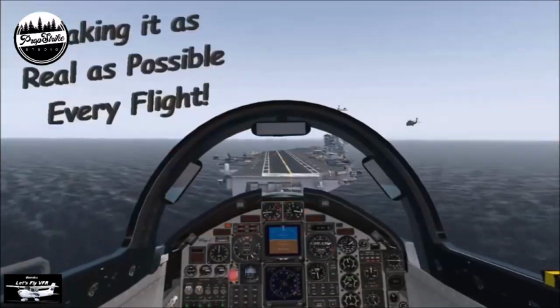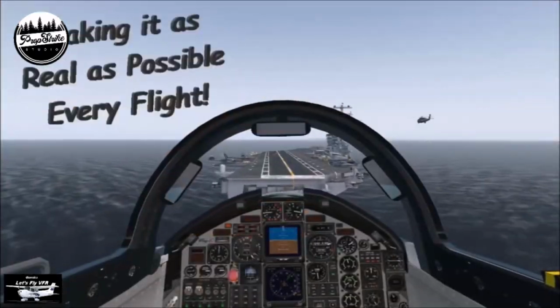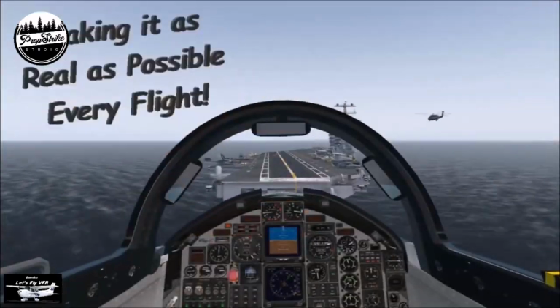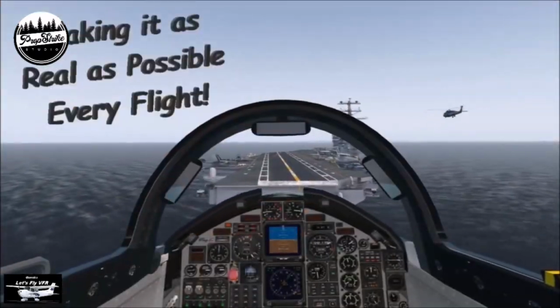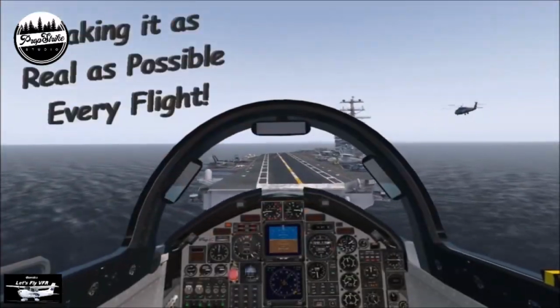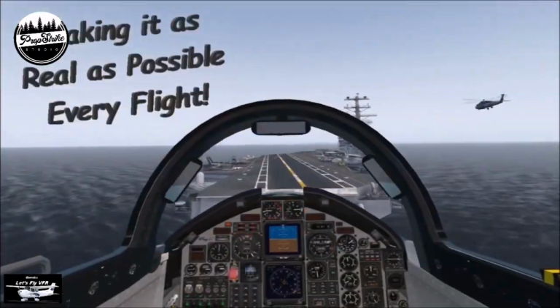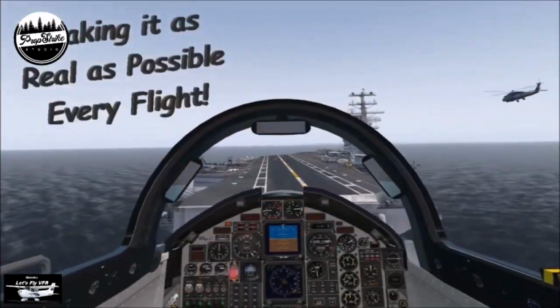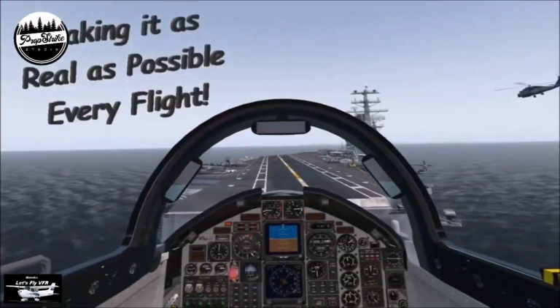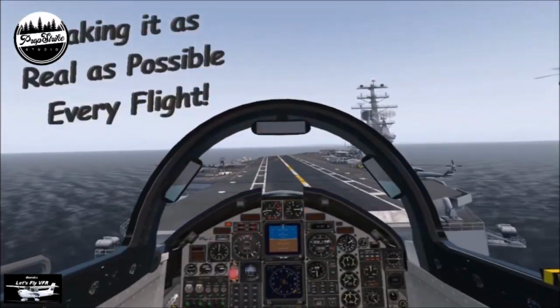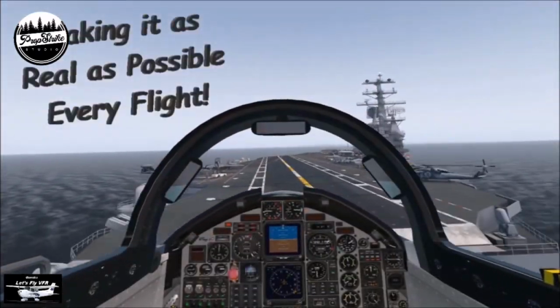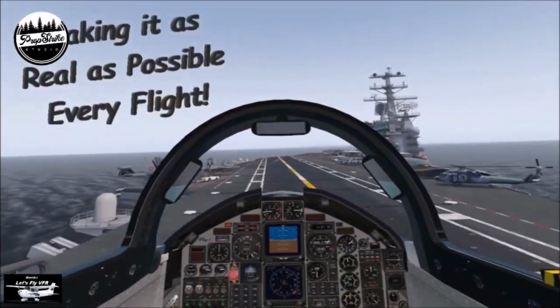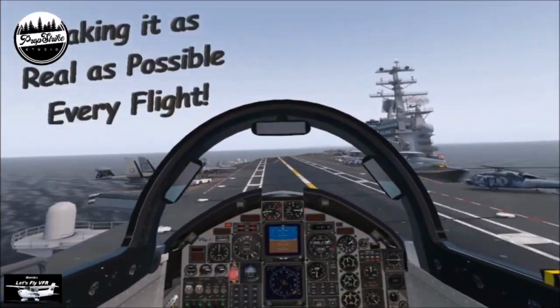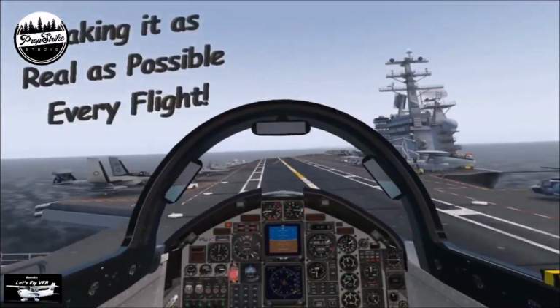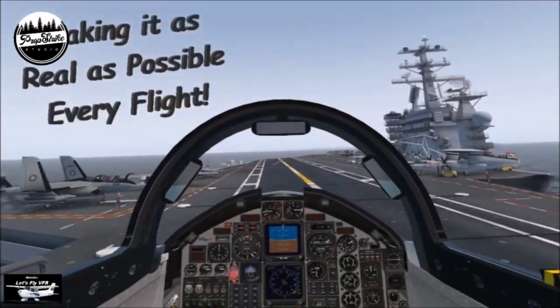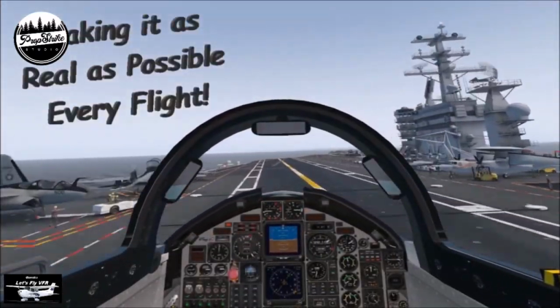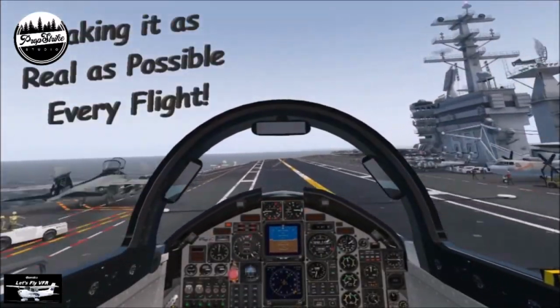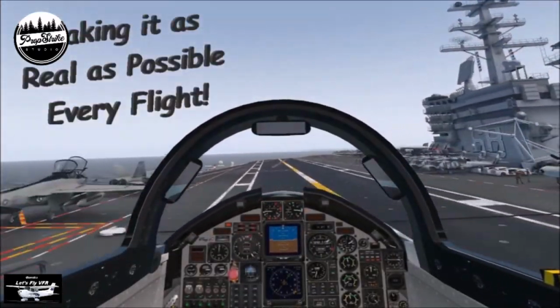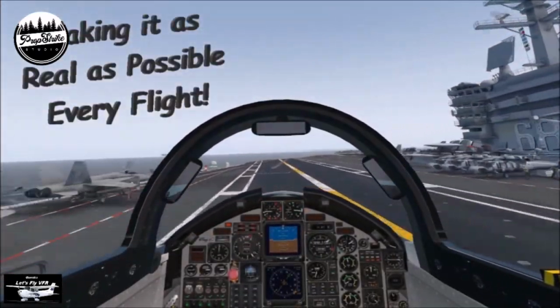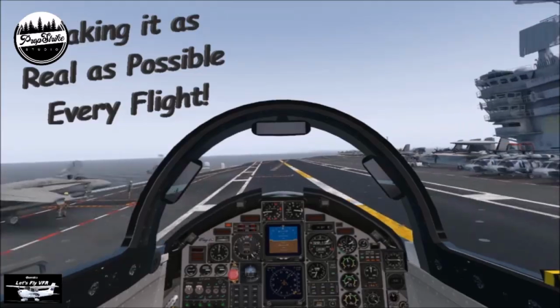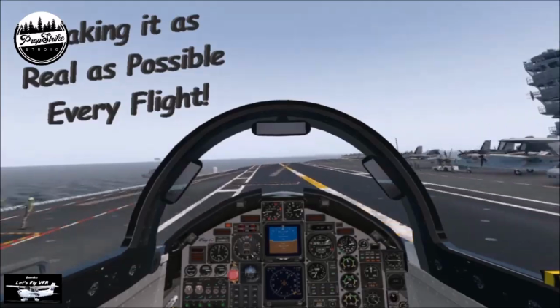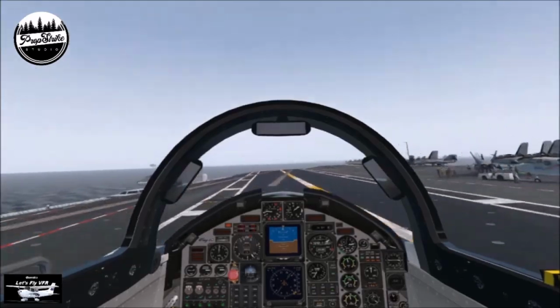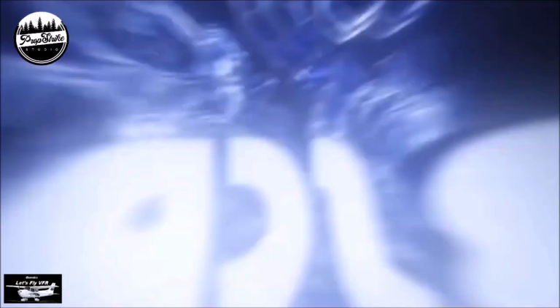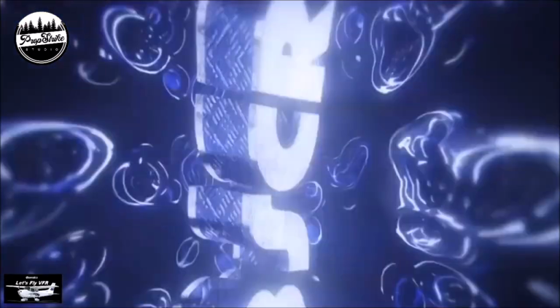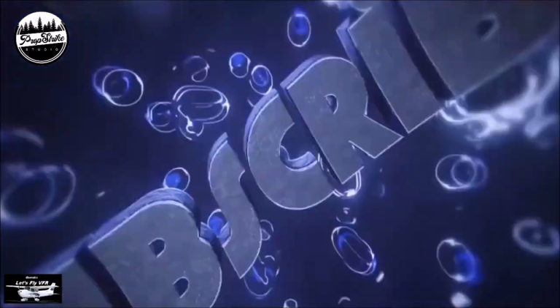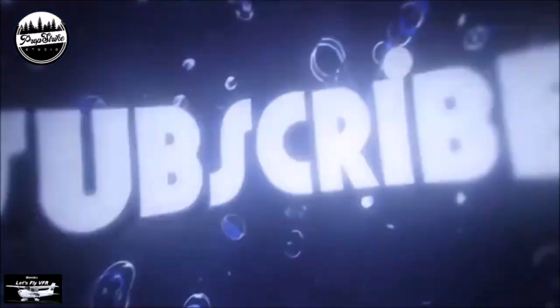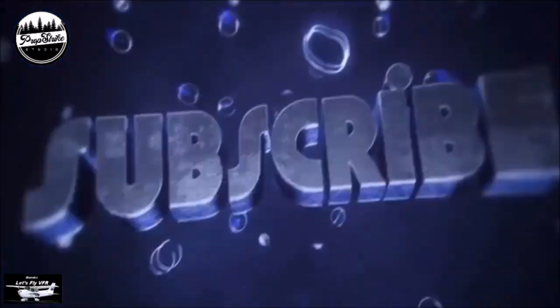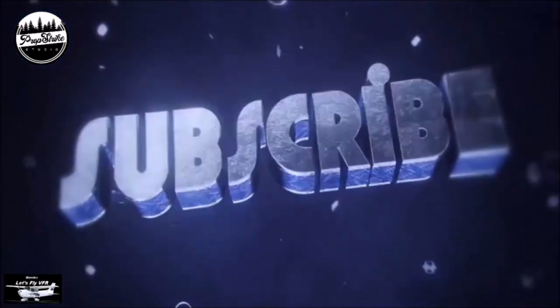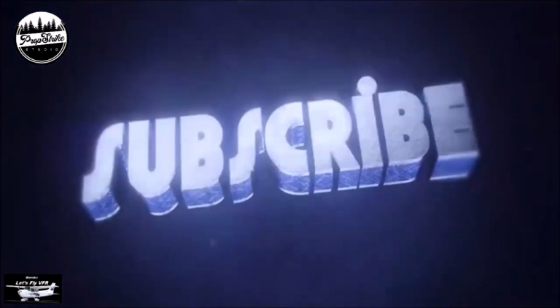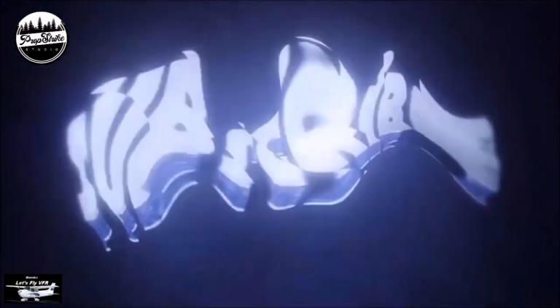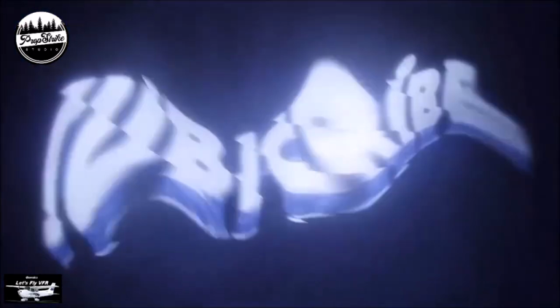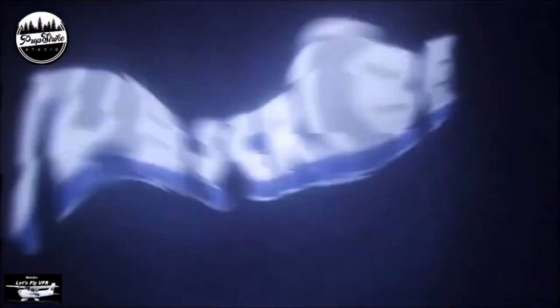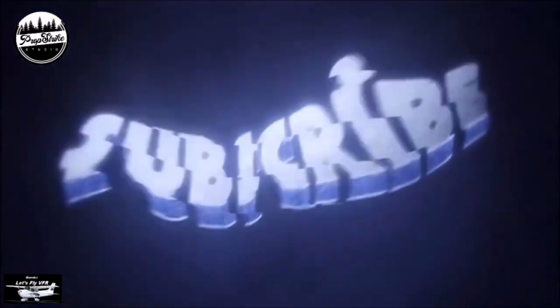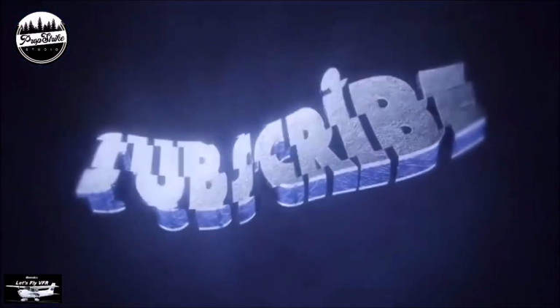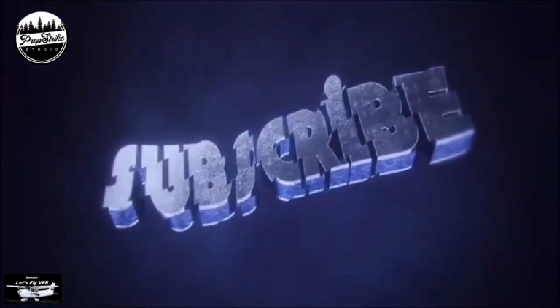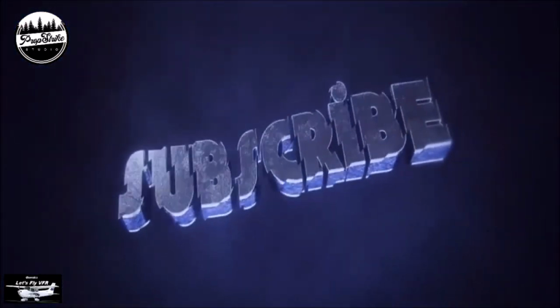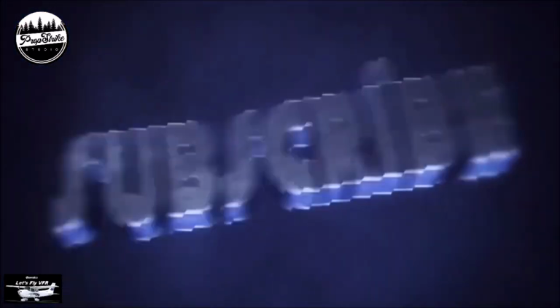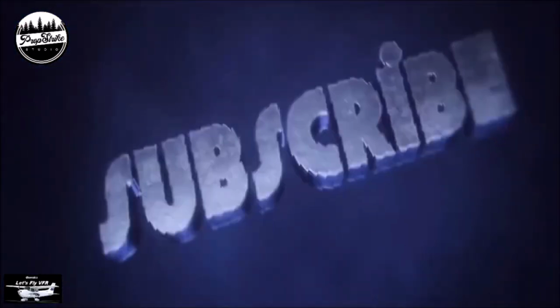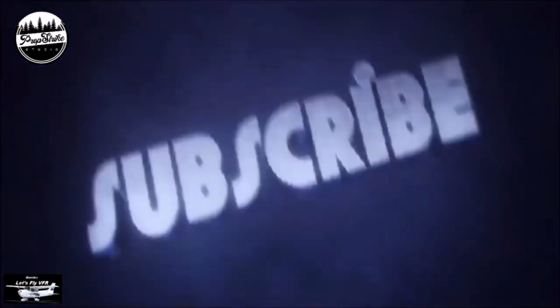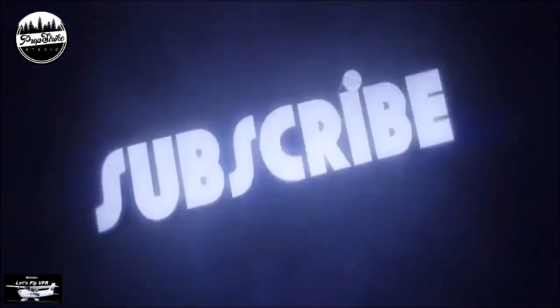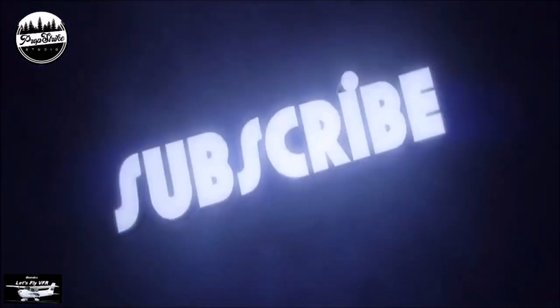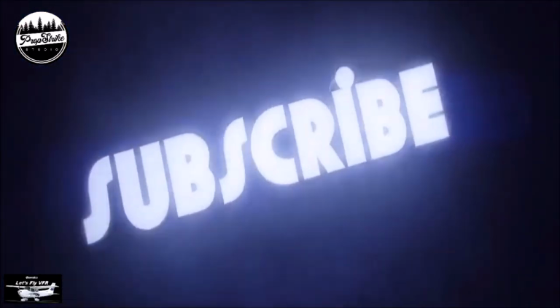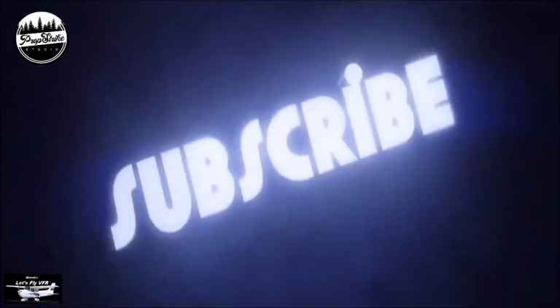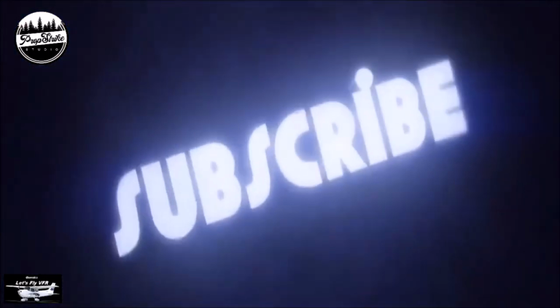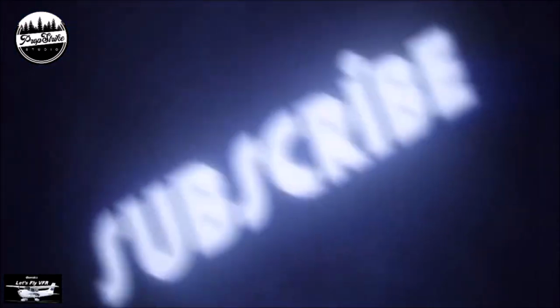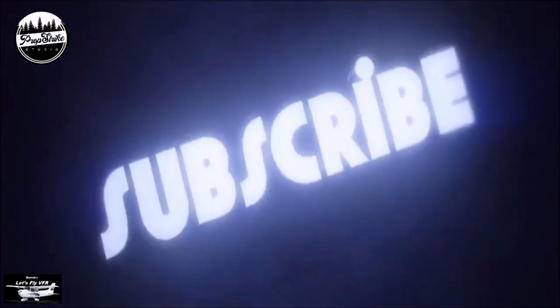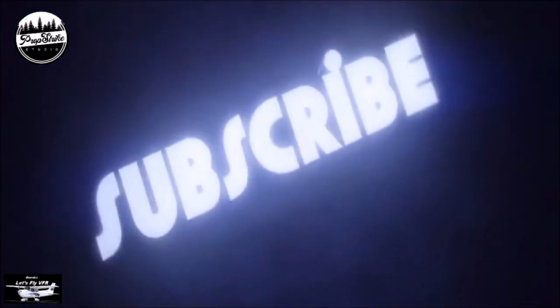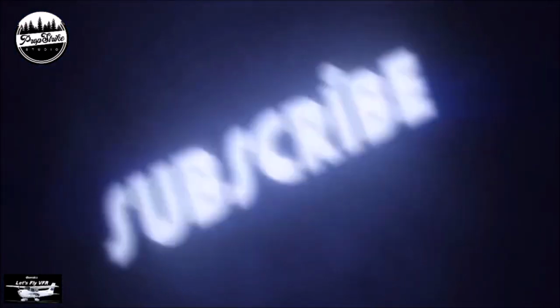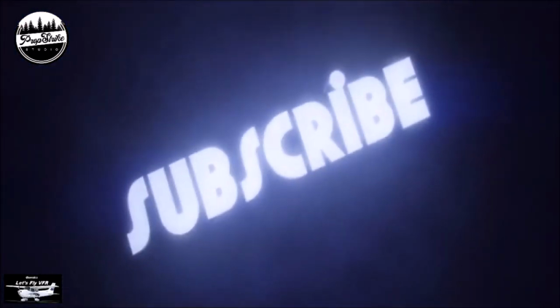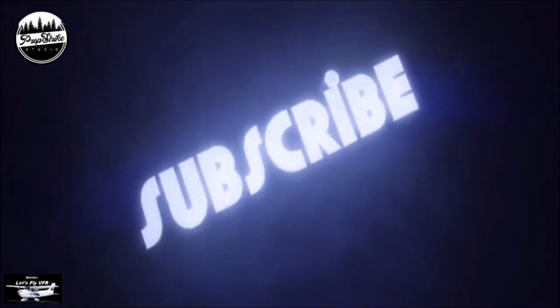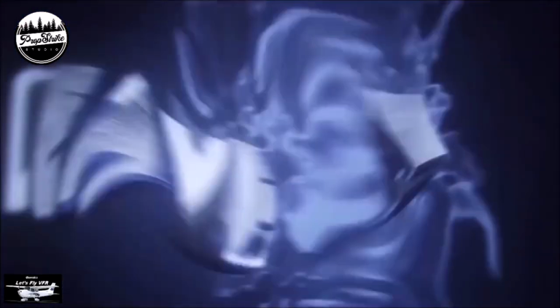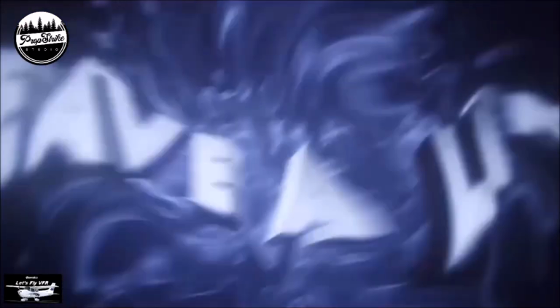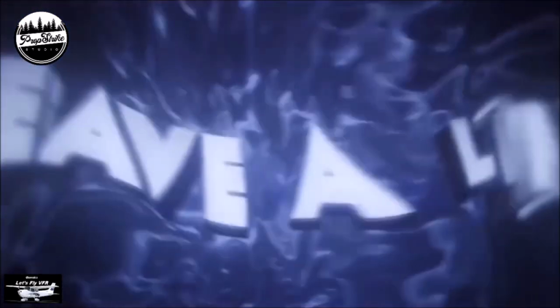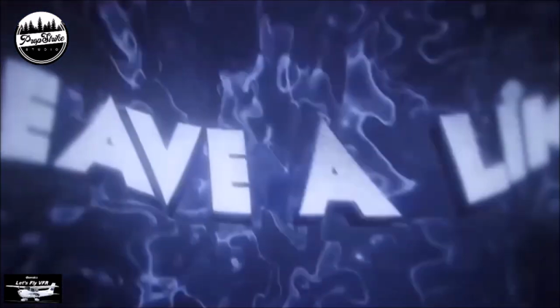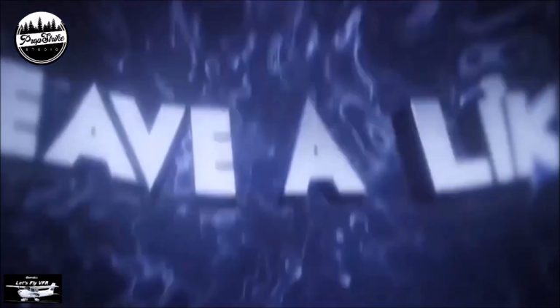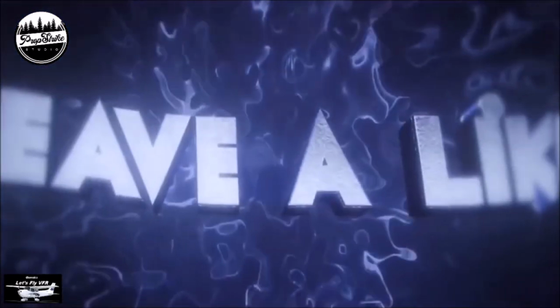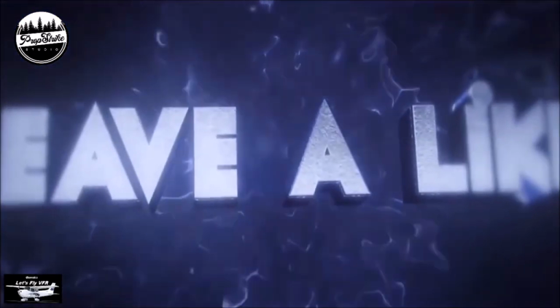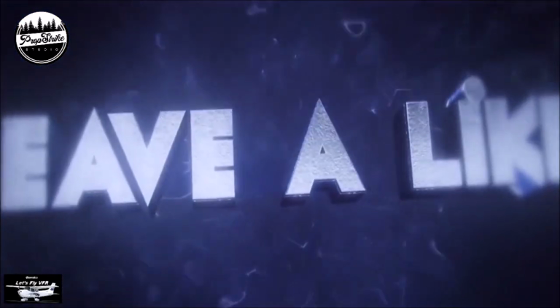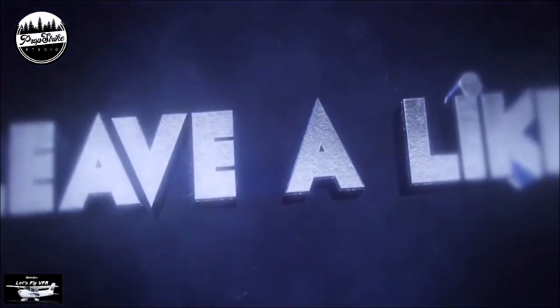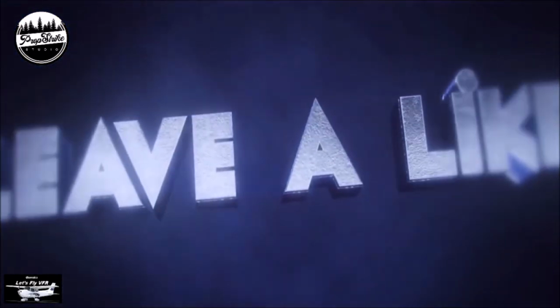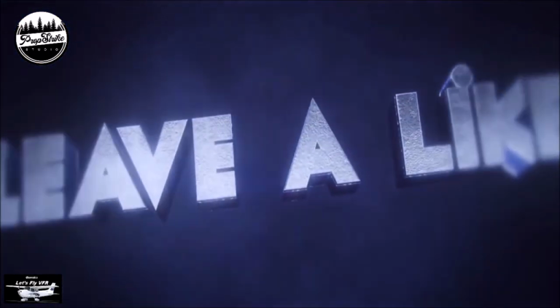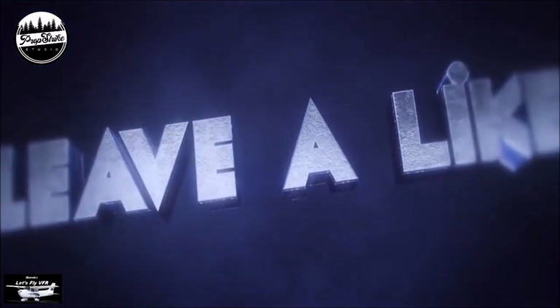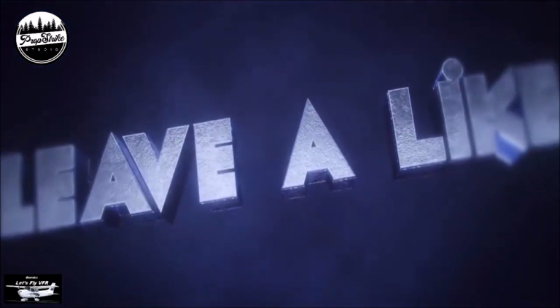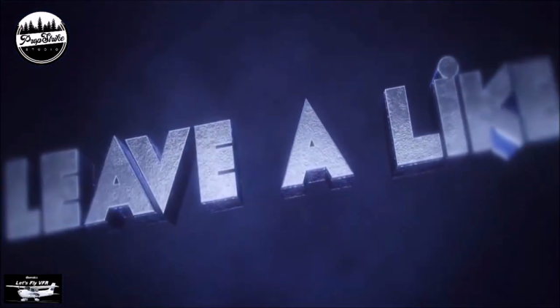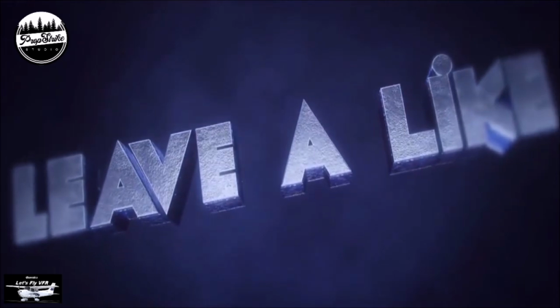Let's make it as real as possible every fly. Subscribe, like, and leave me a comment. Look forward to hearing from you.